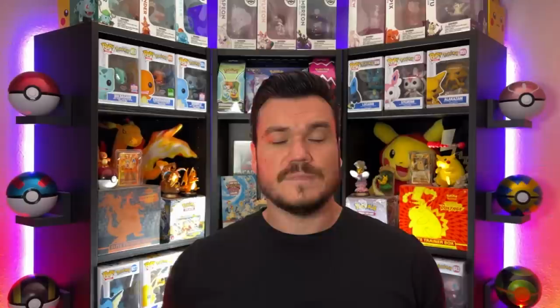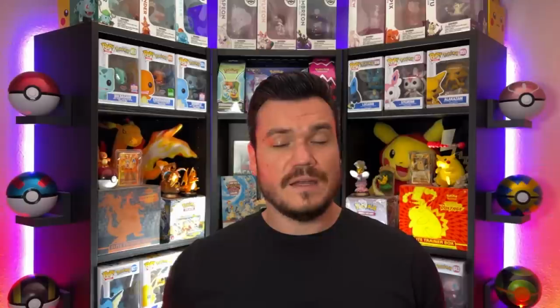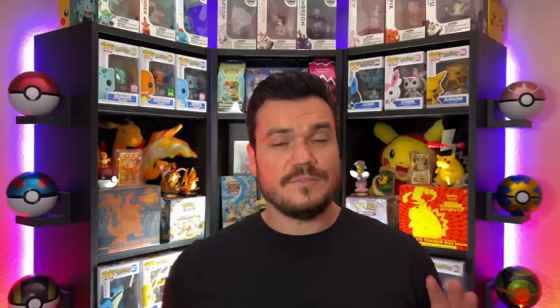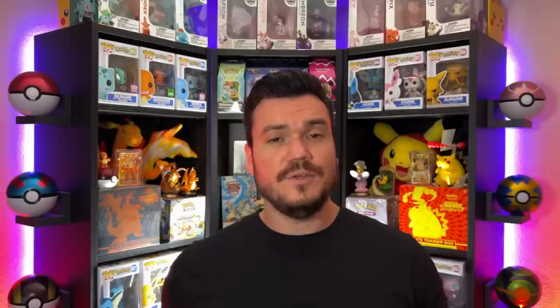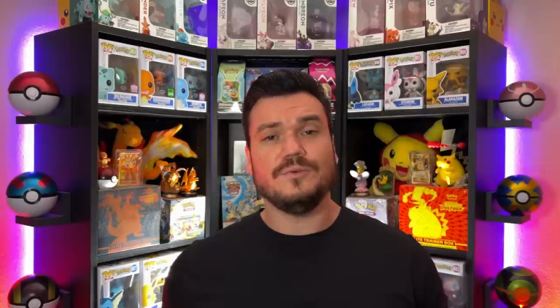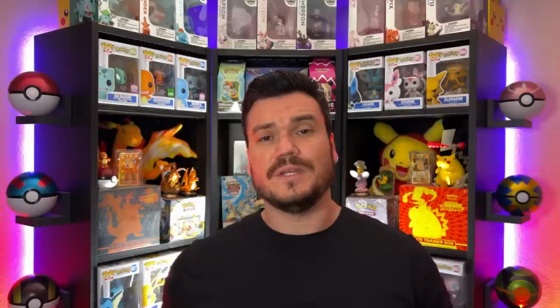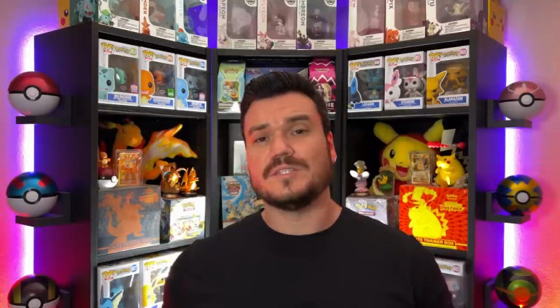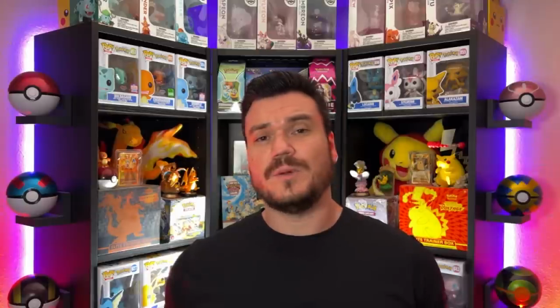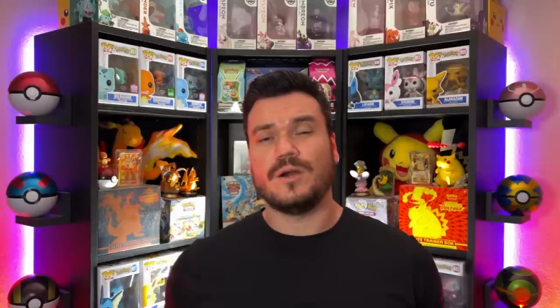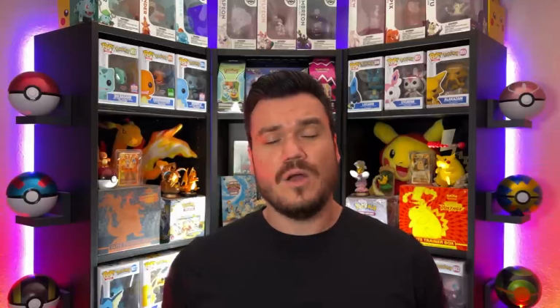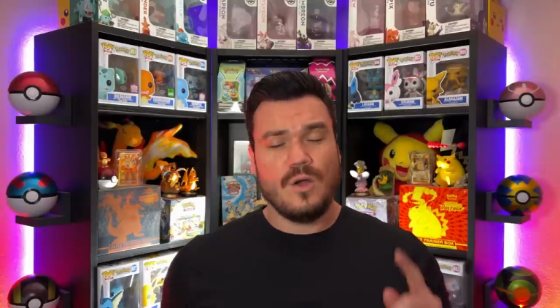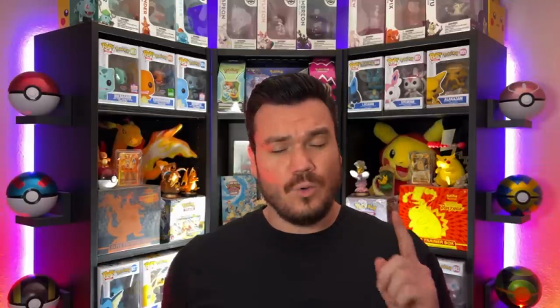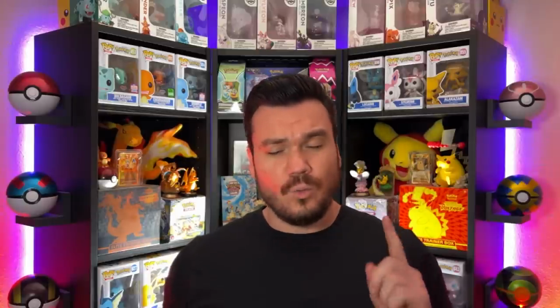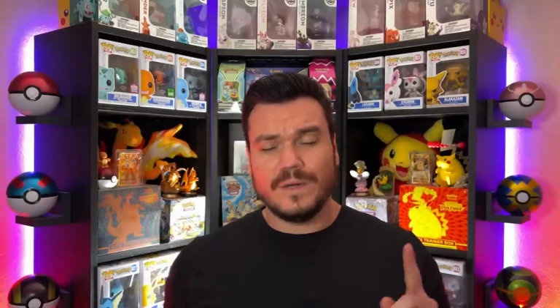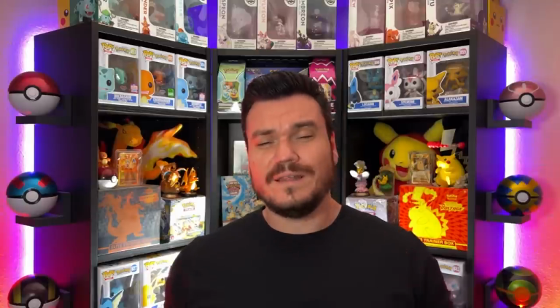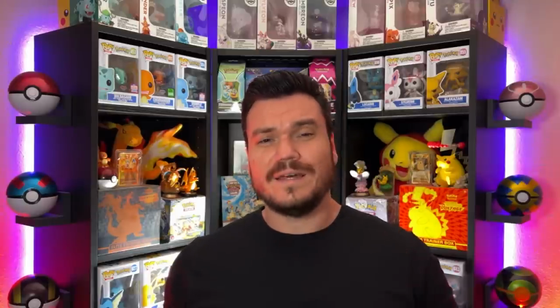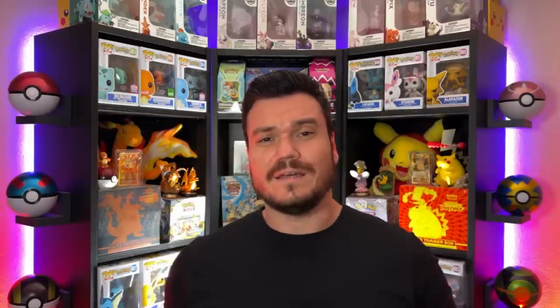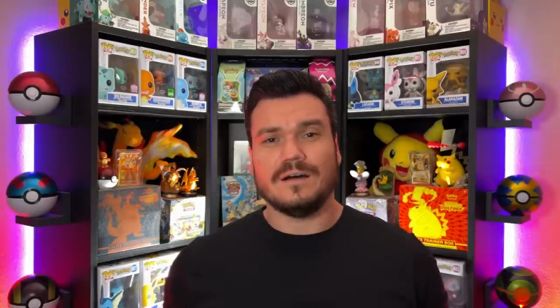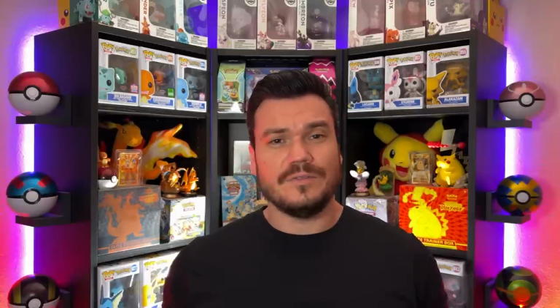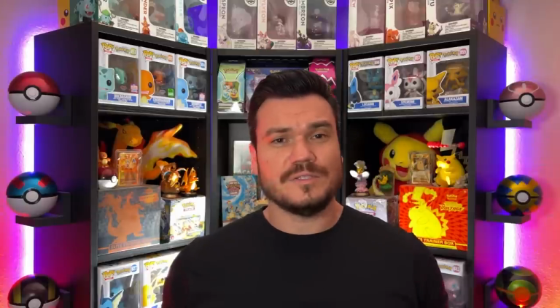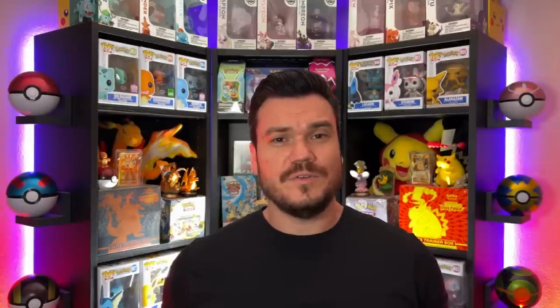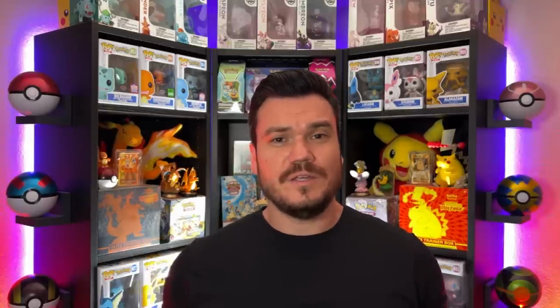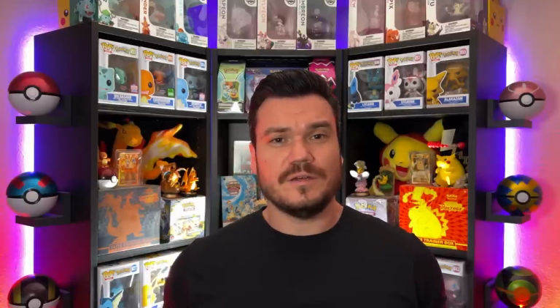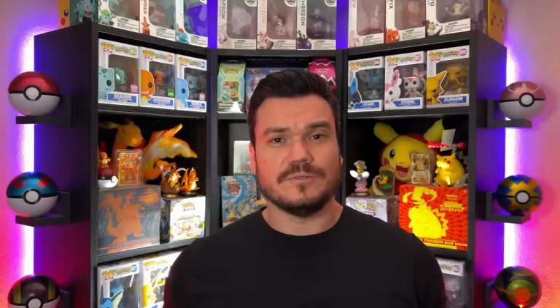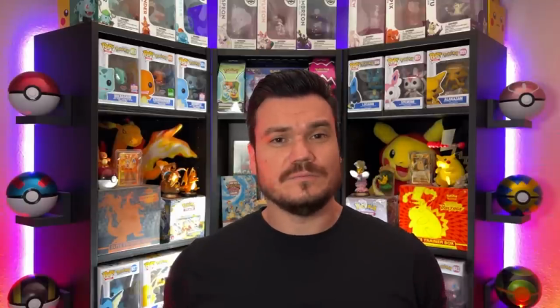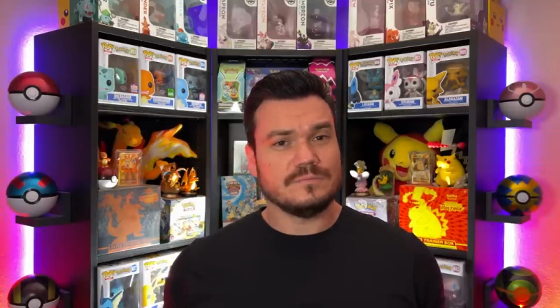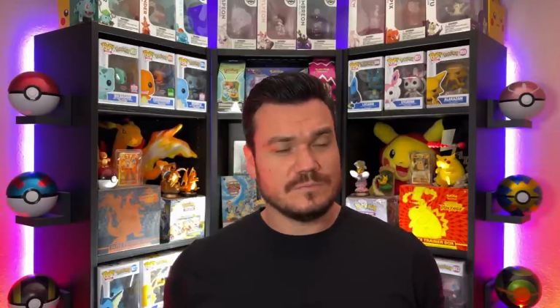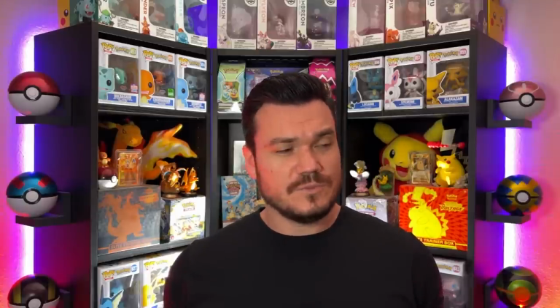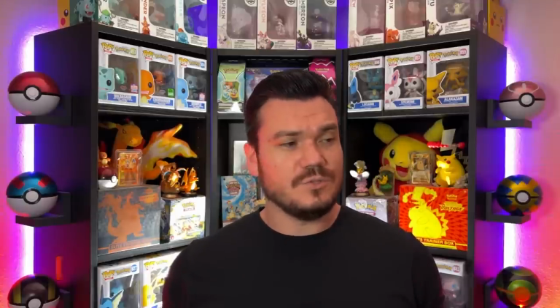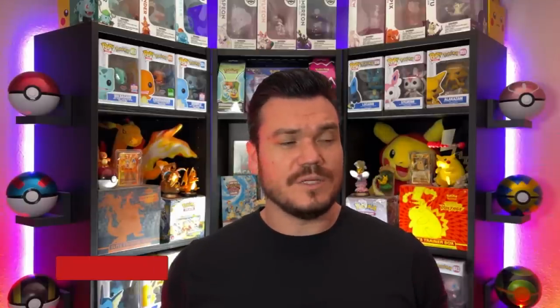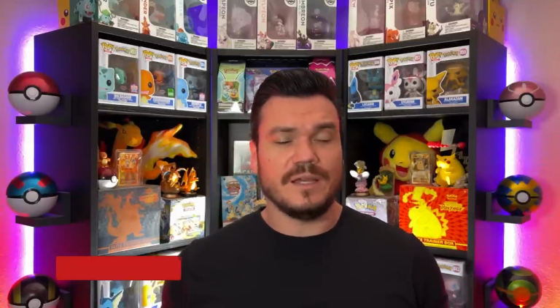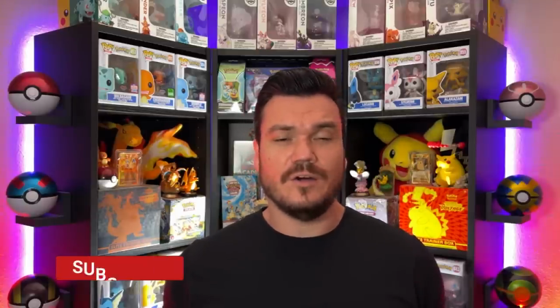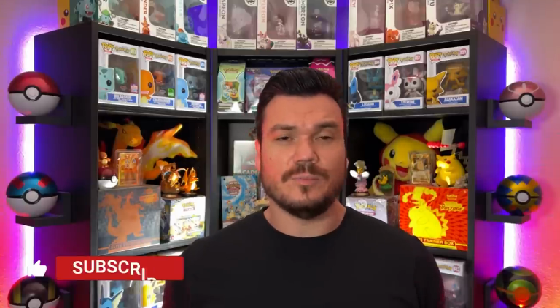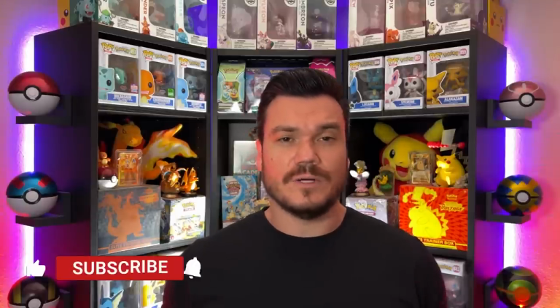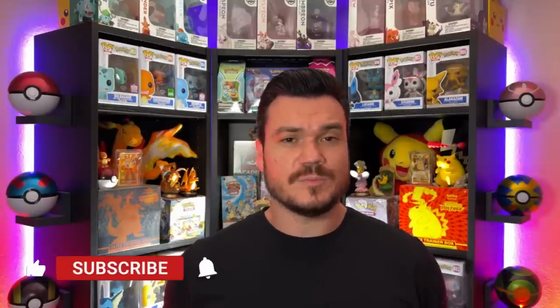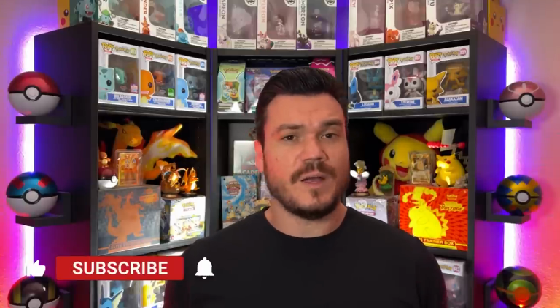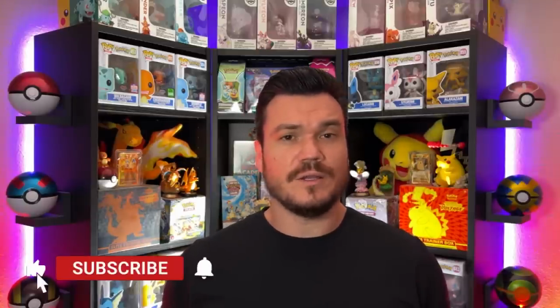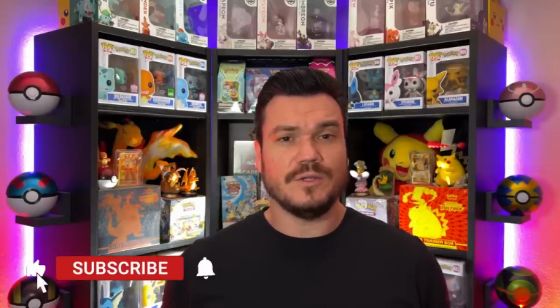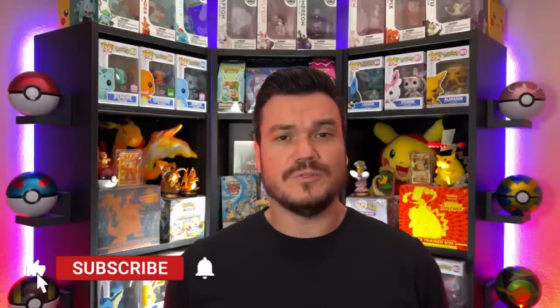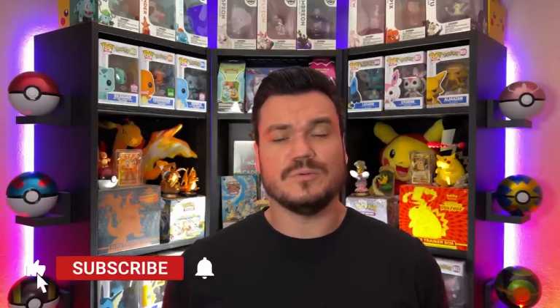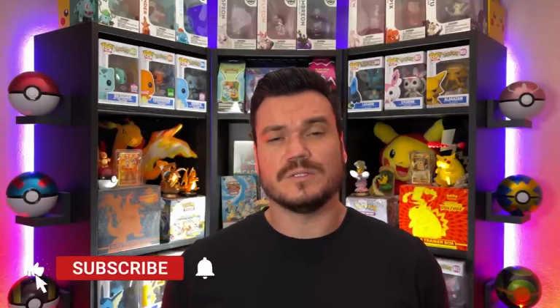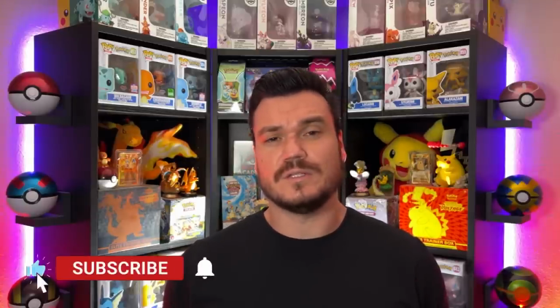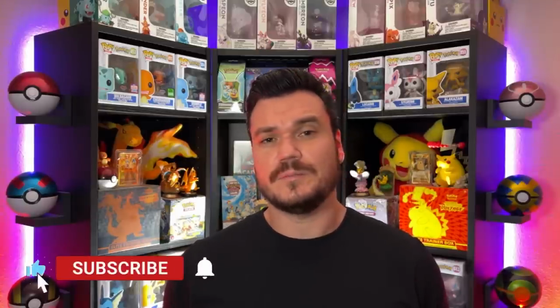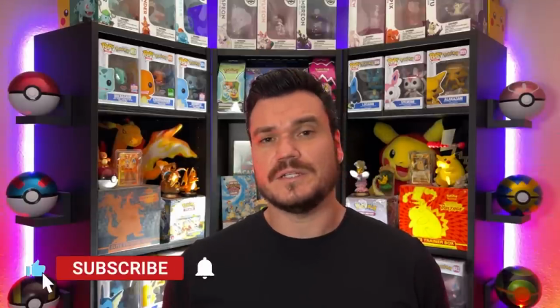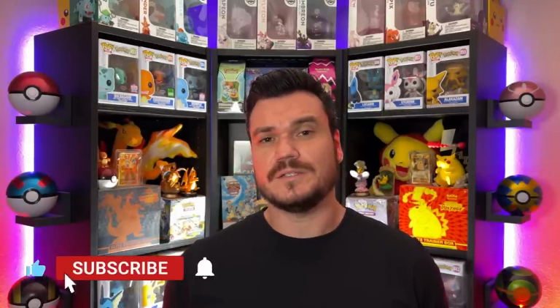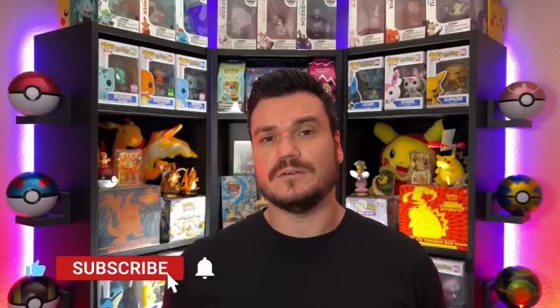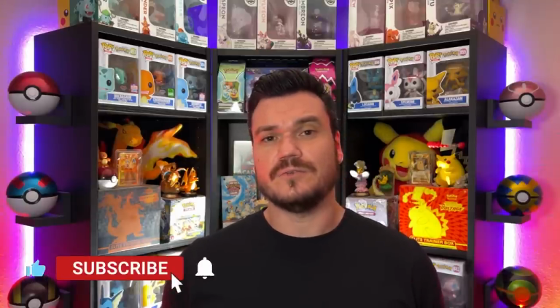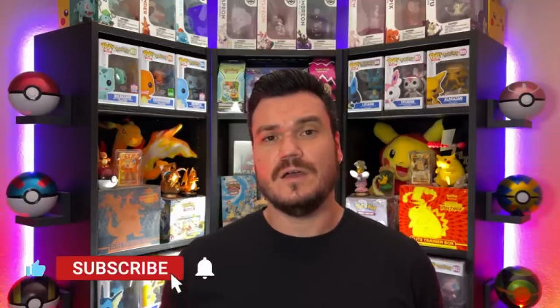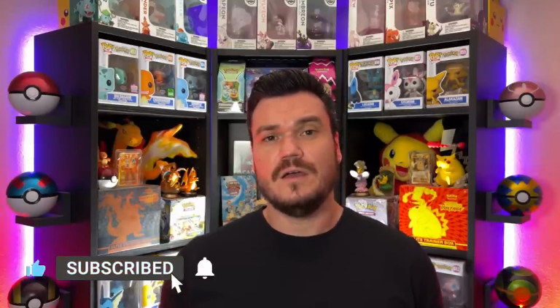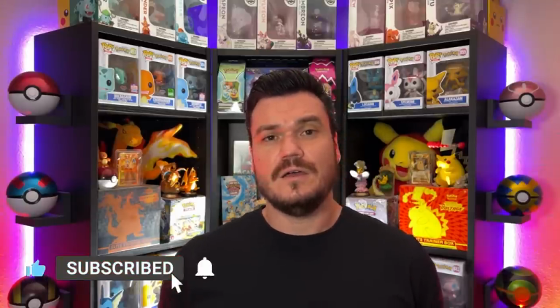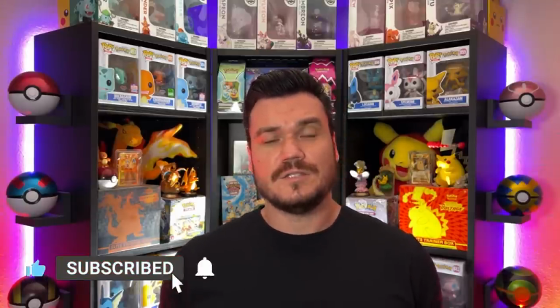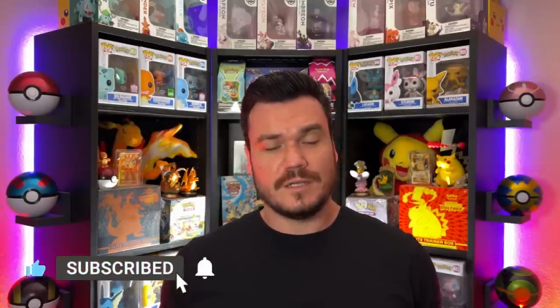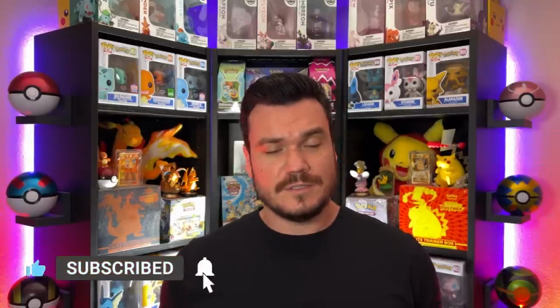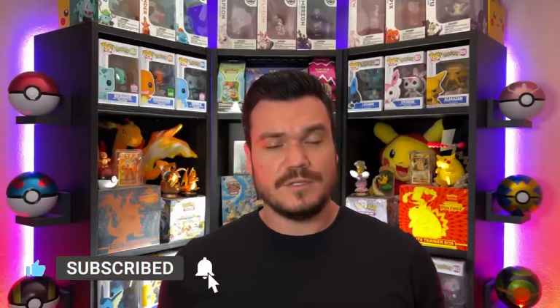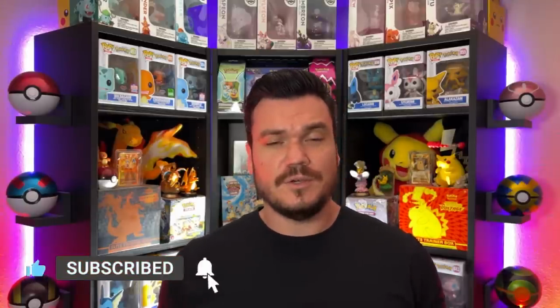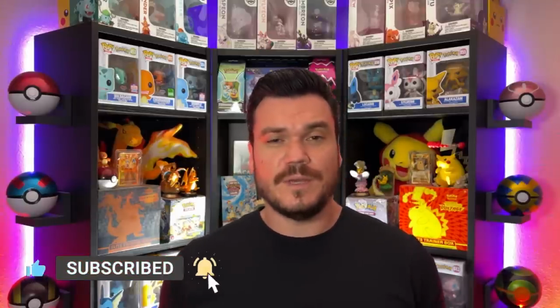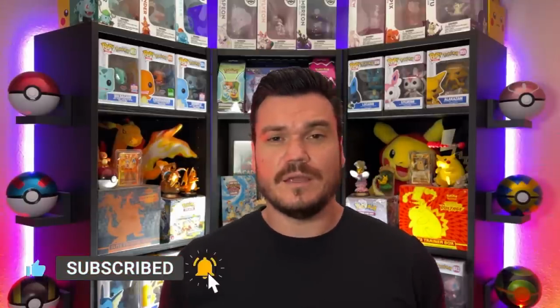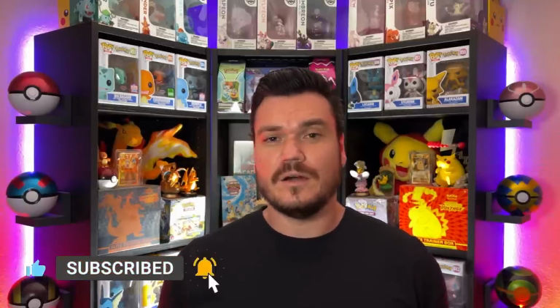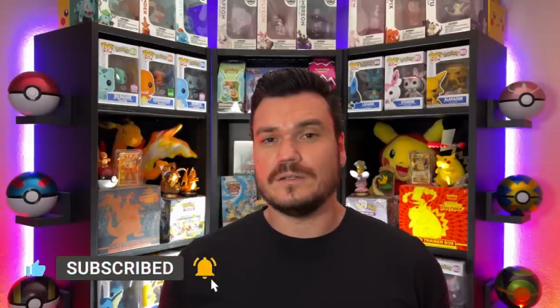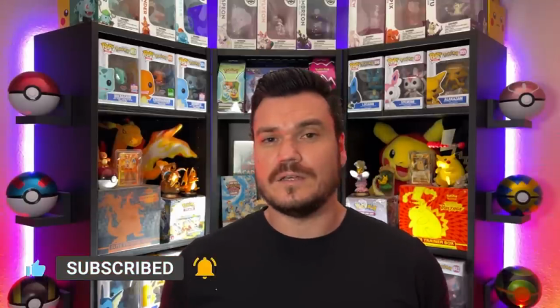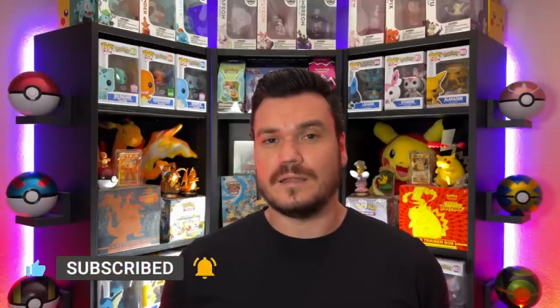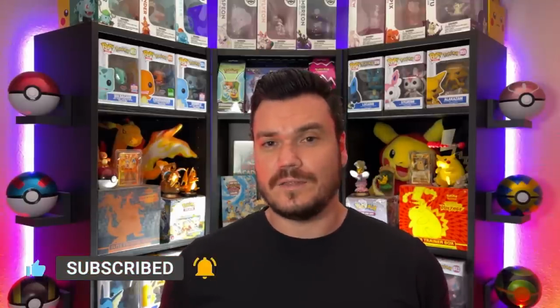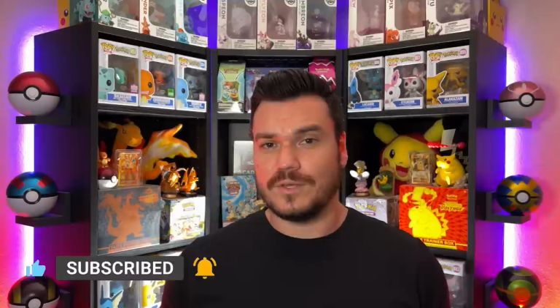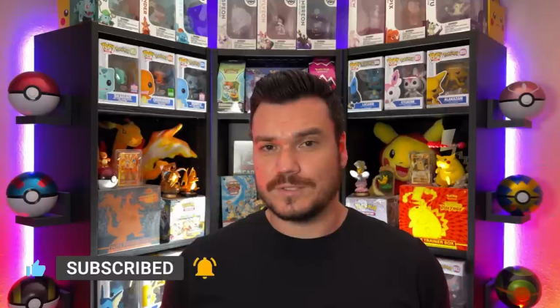And if you can spare one like on this video, you can help aspiring YouTubers like myself to continue making content like this.